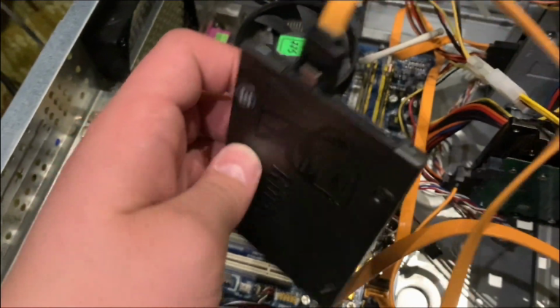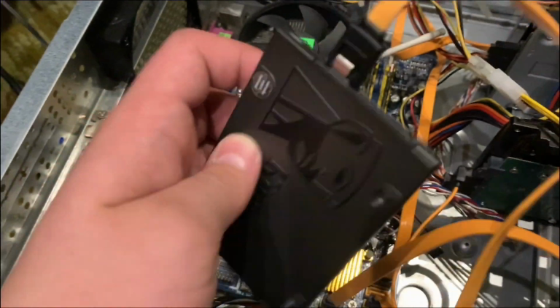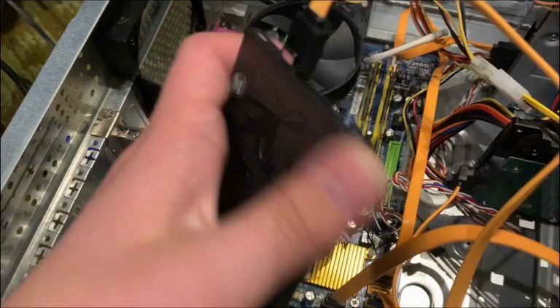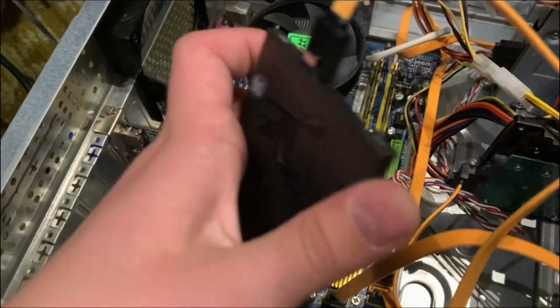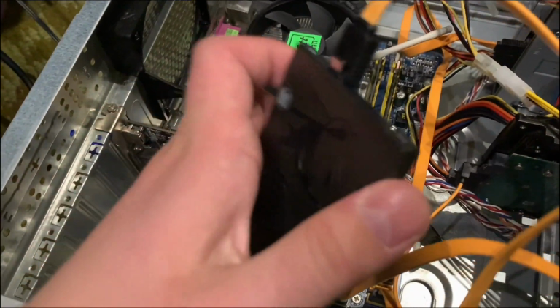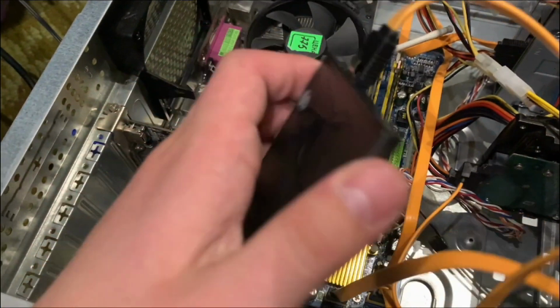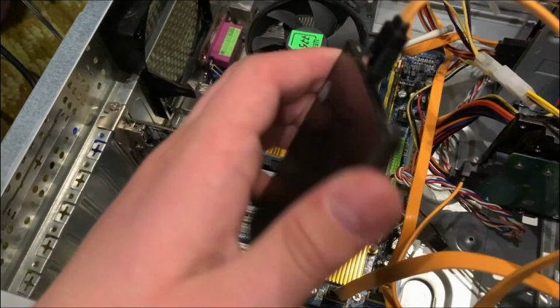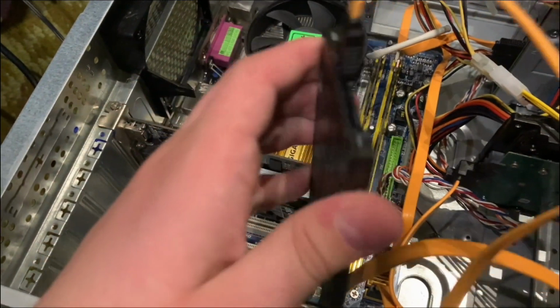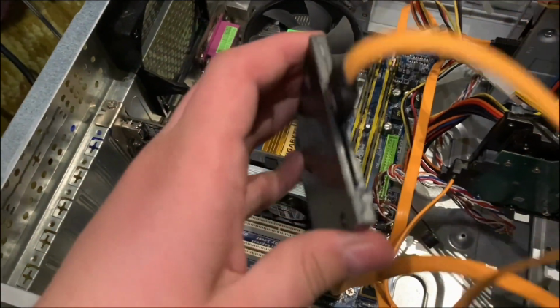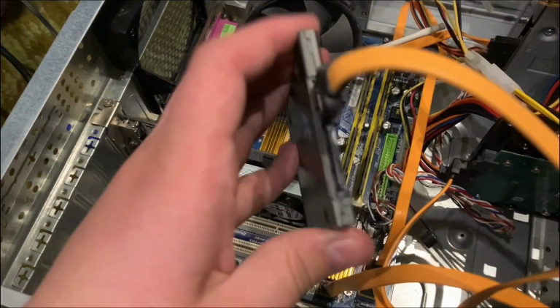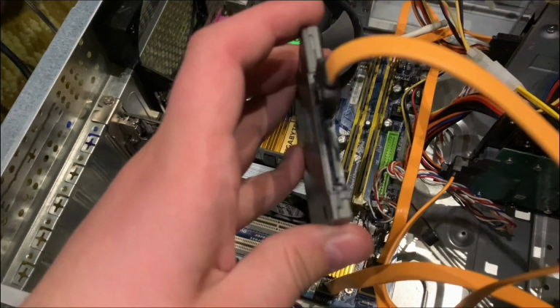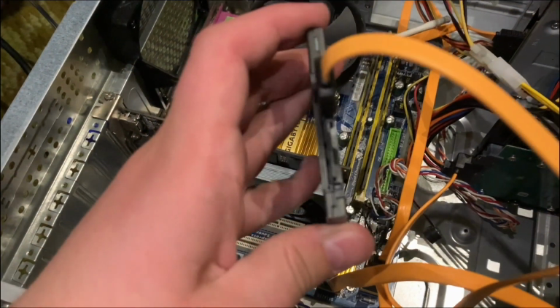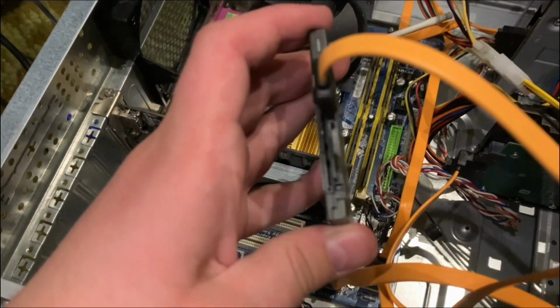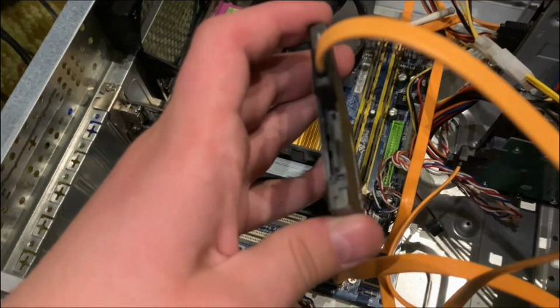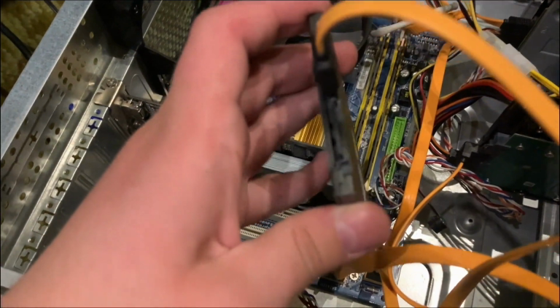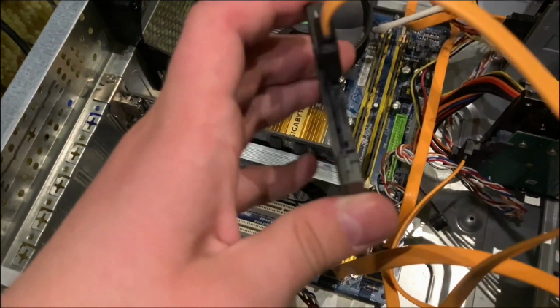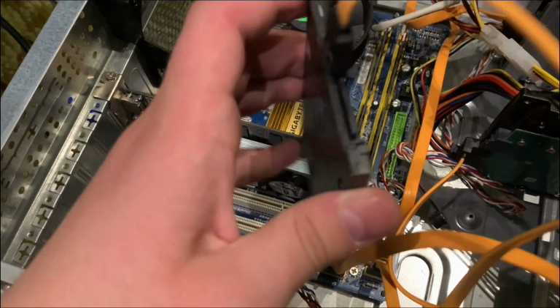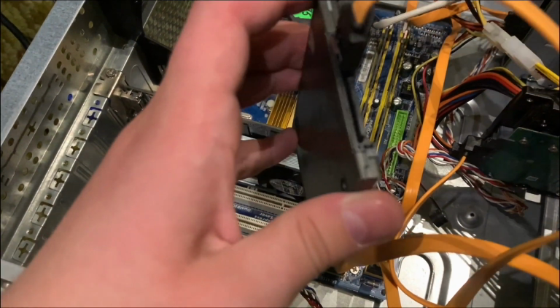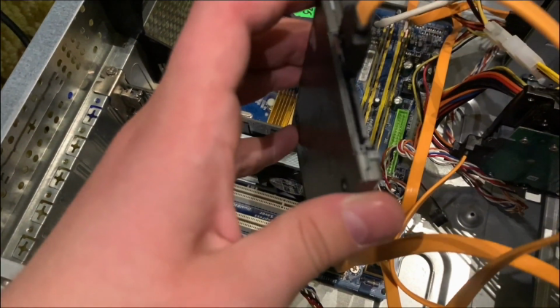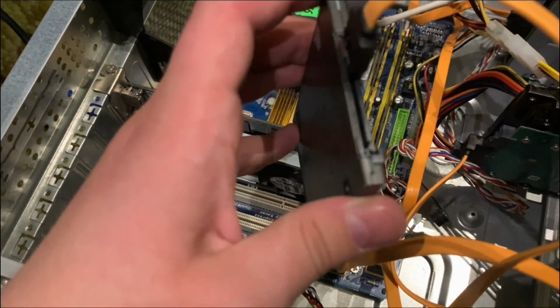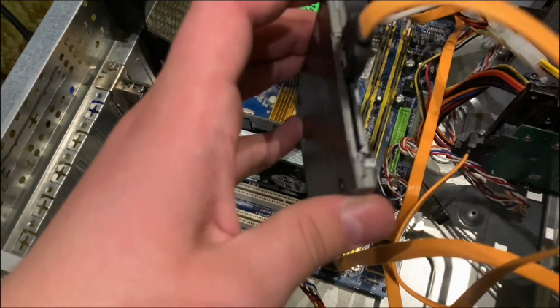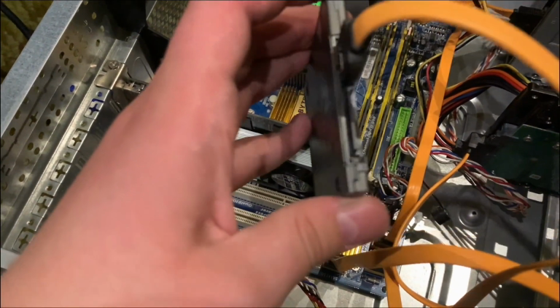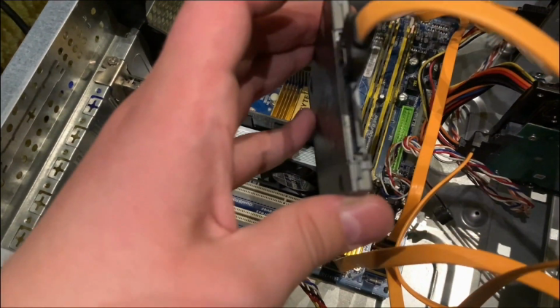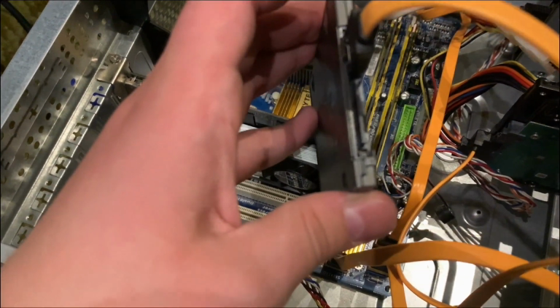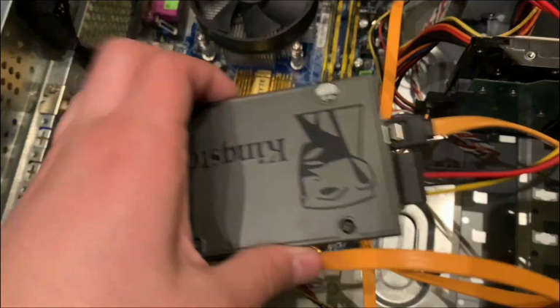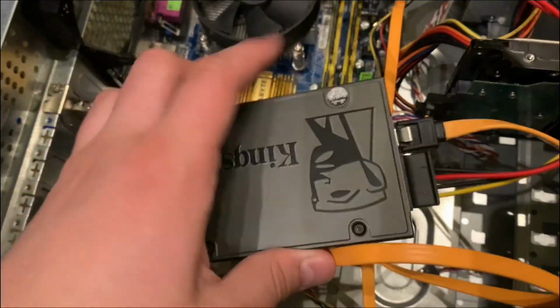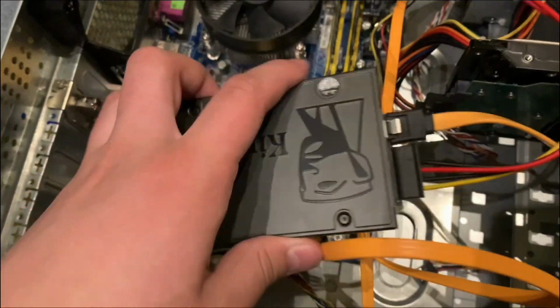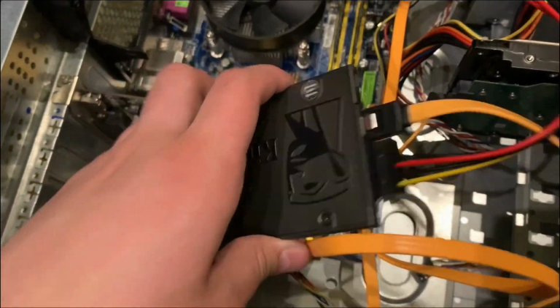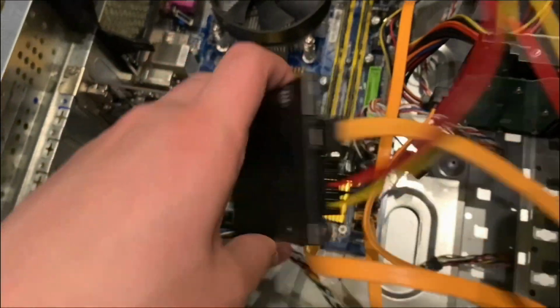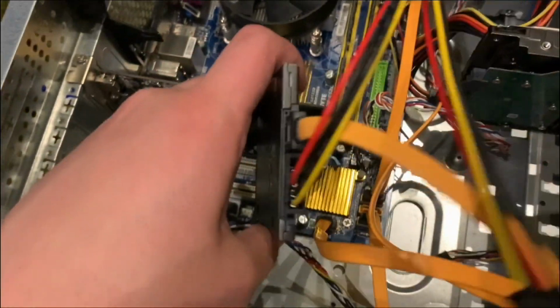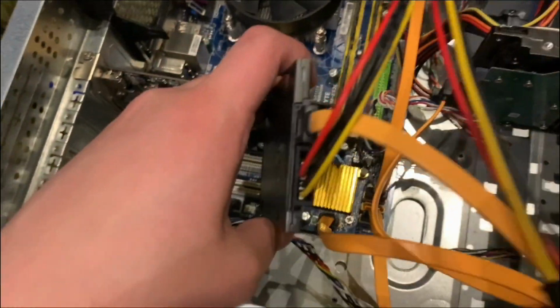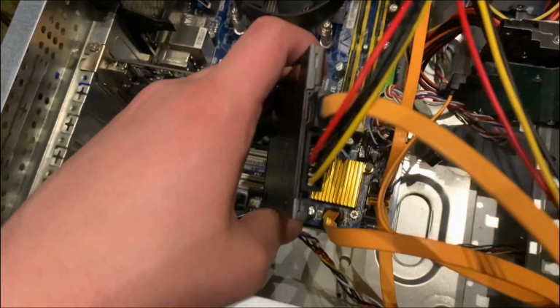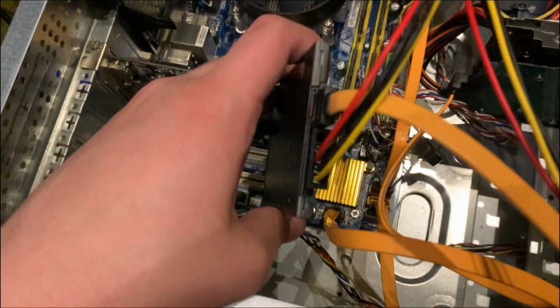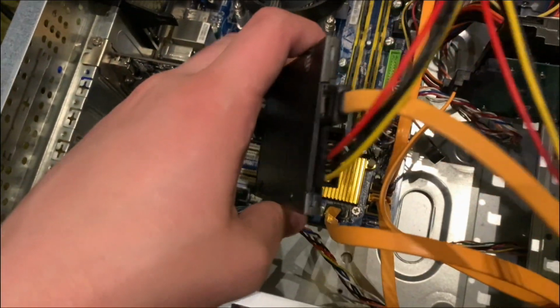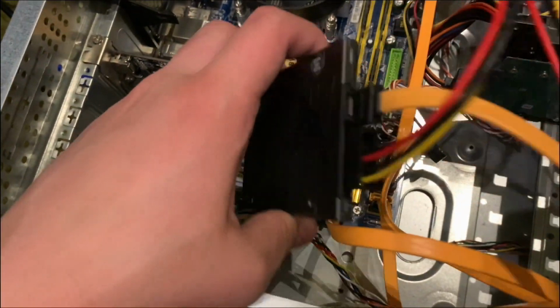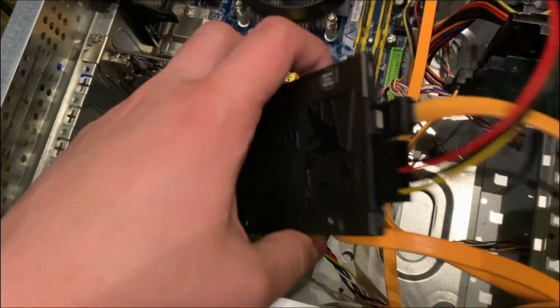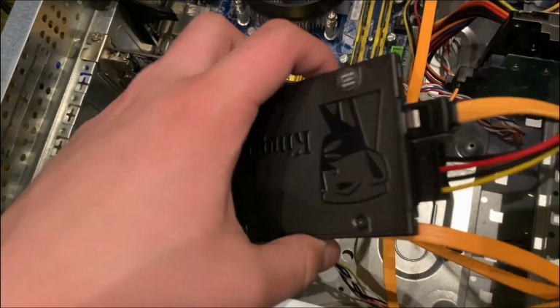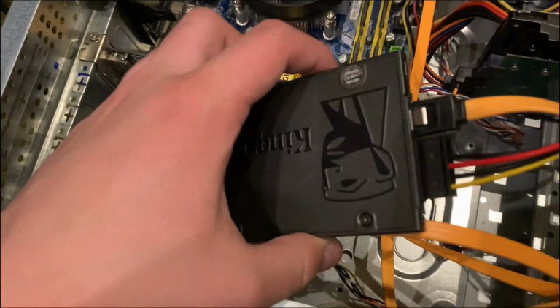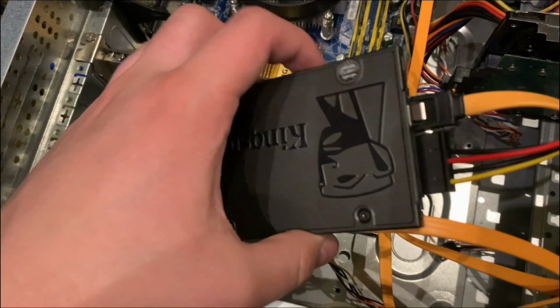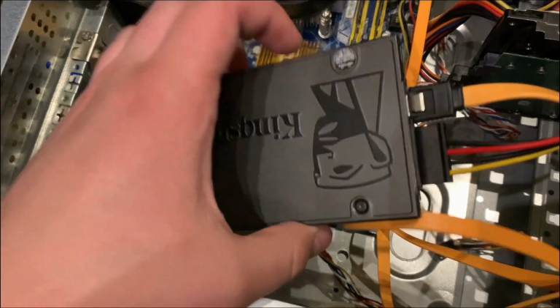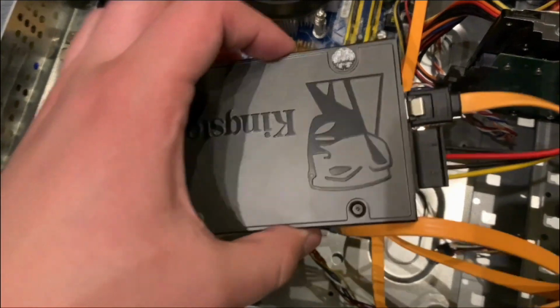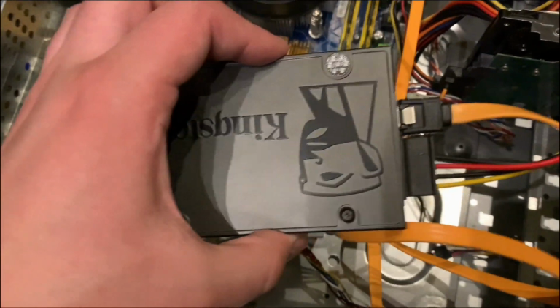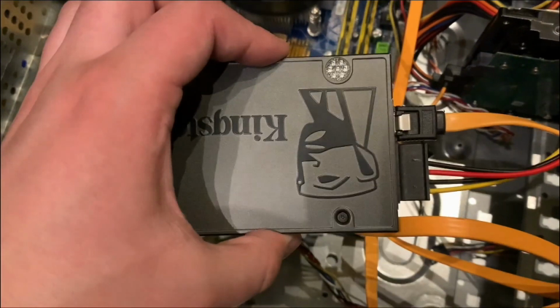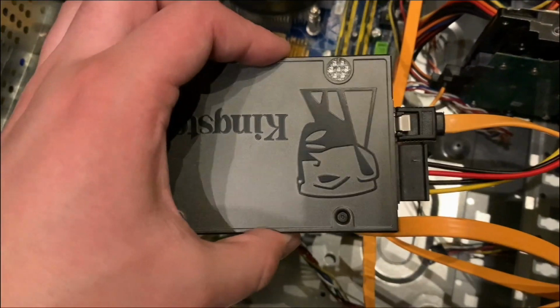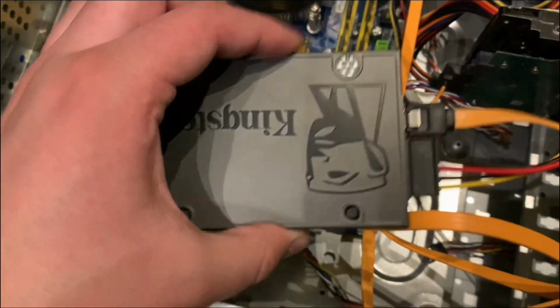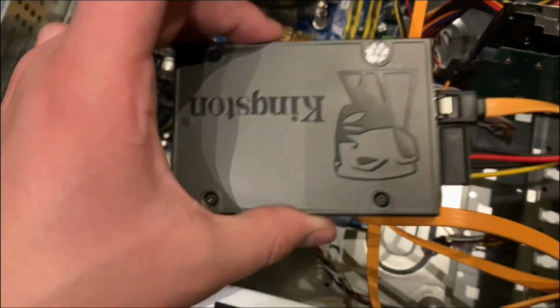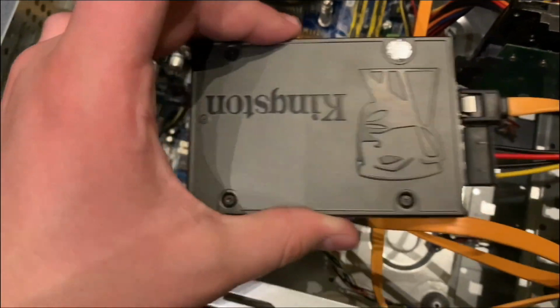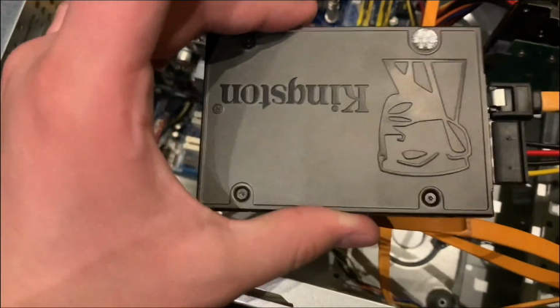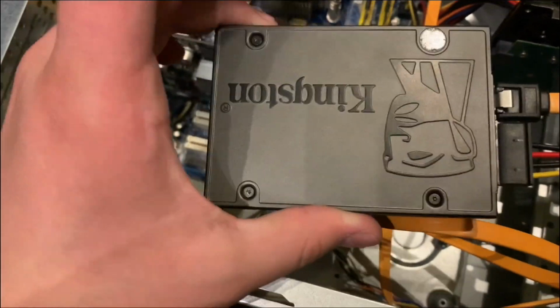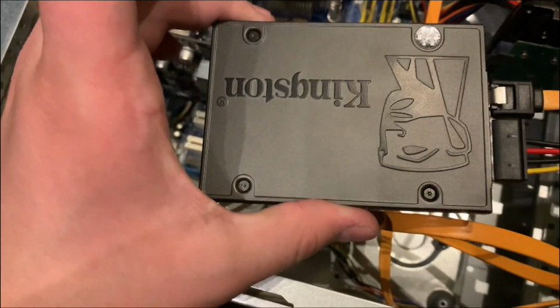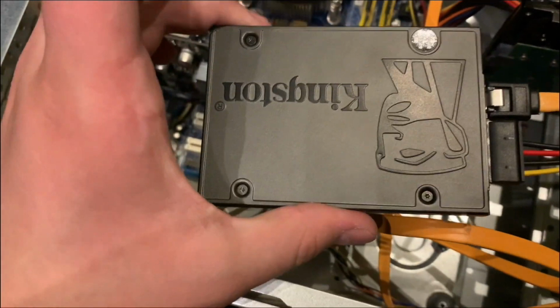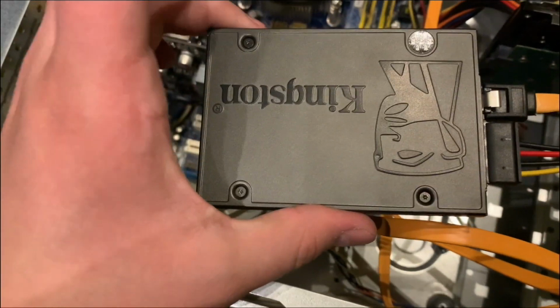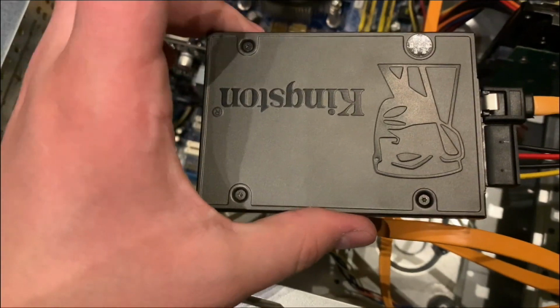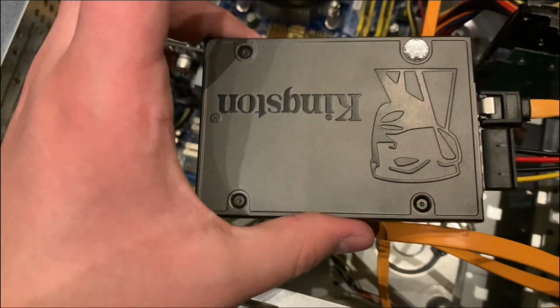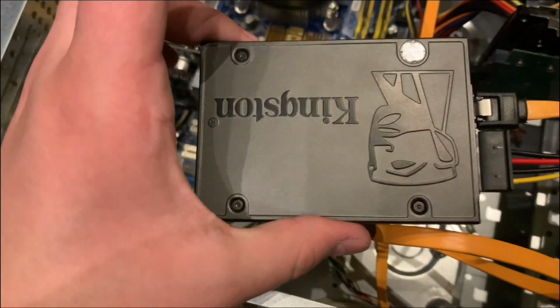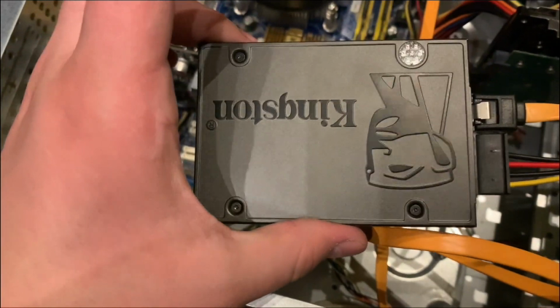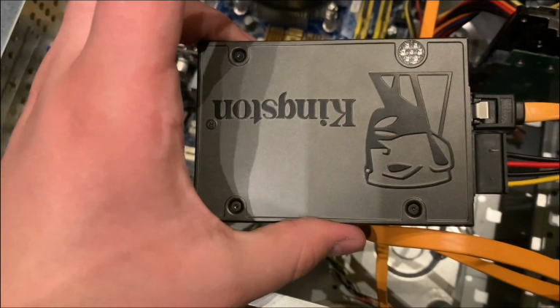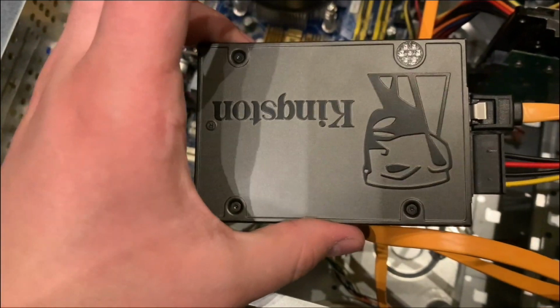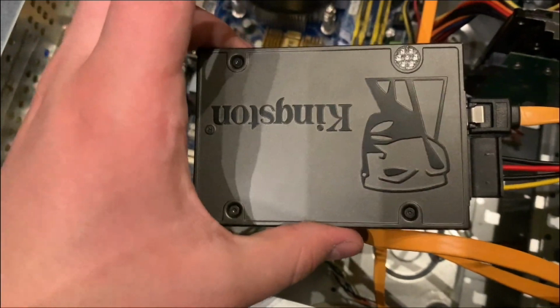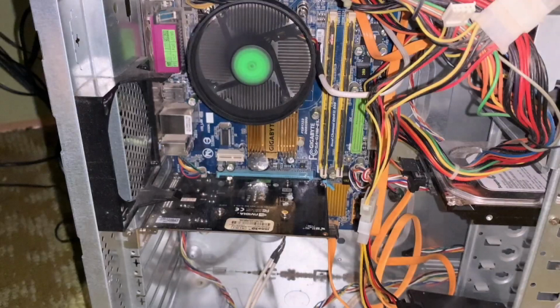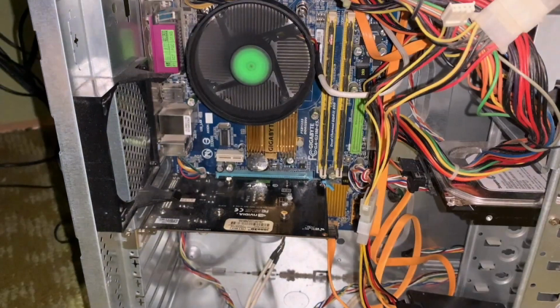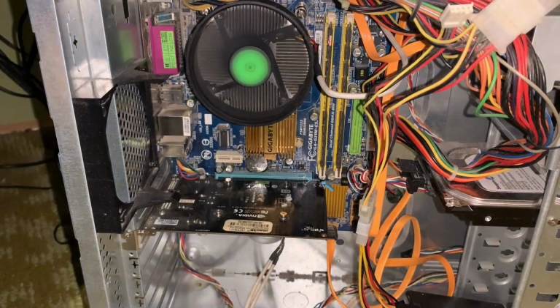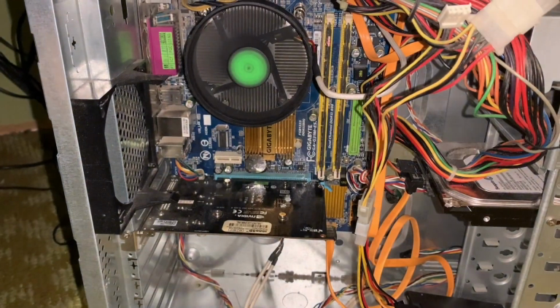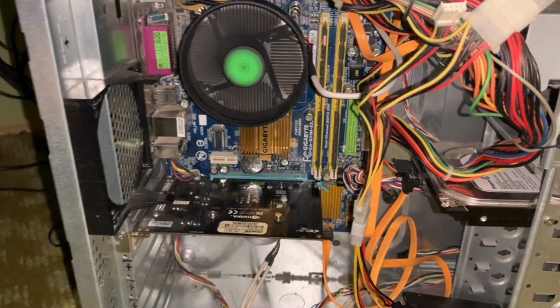We're gonna take the SATA power cable and plug it into the other connector on the SSD, and the SSD is perfectly fine.